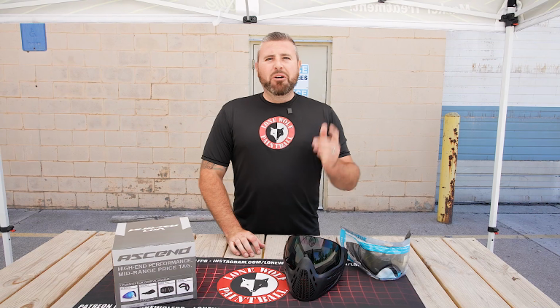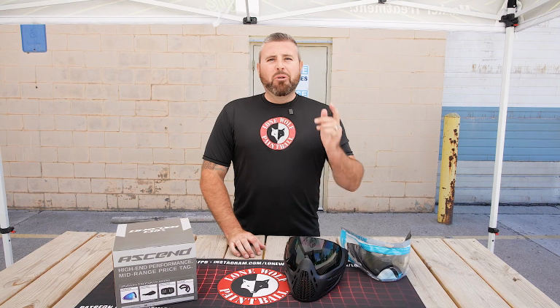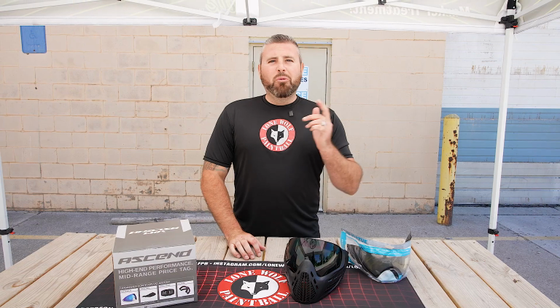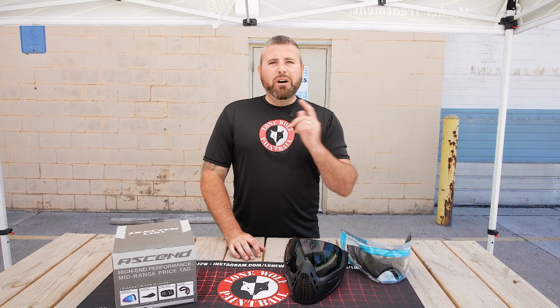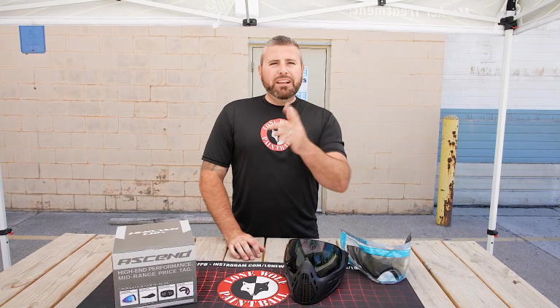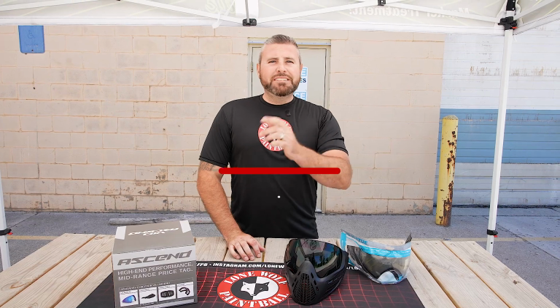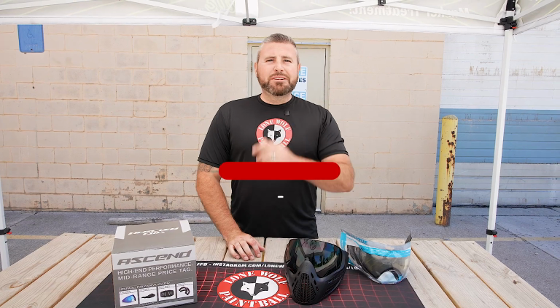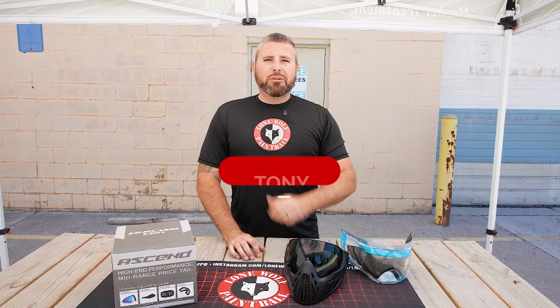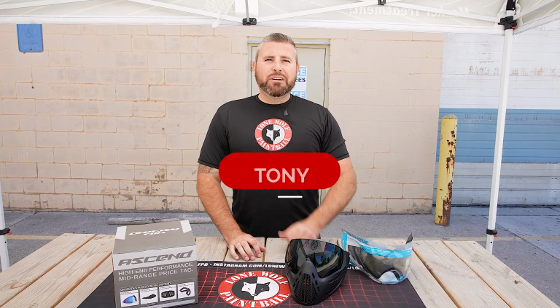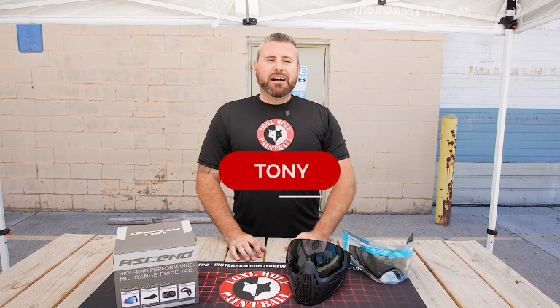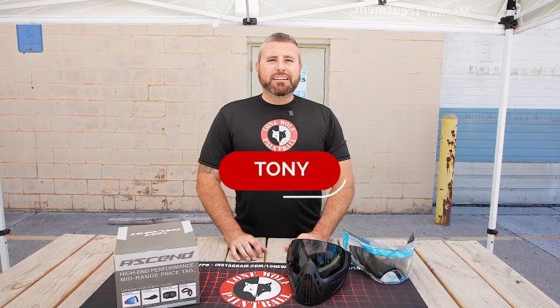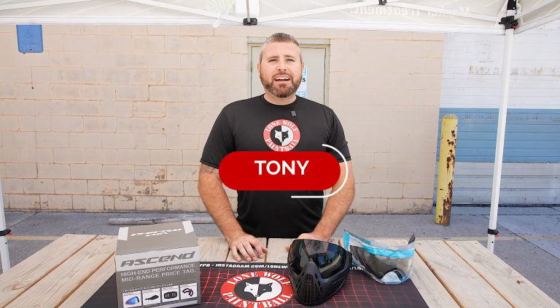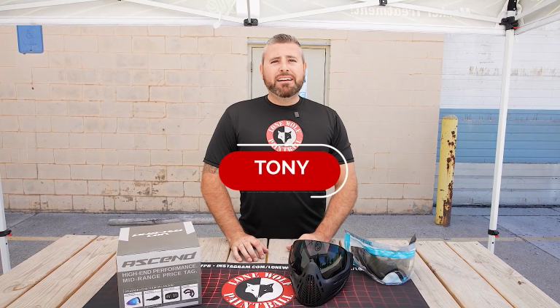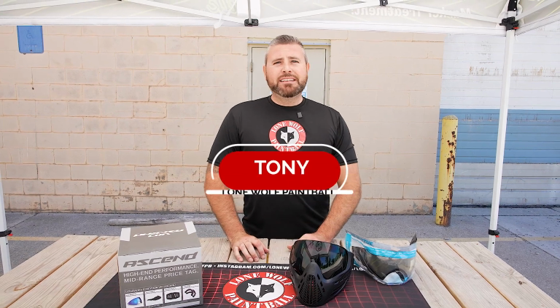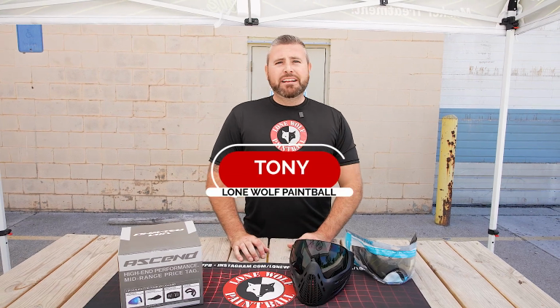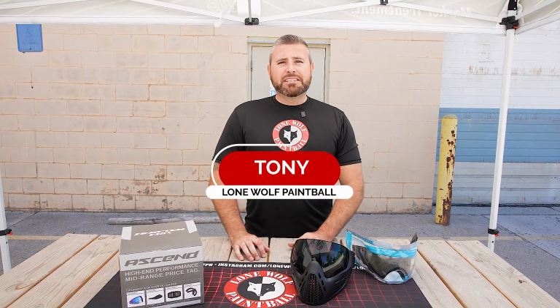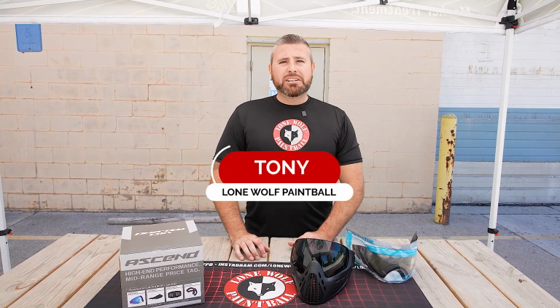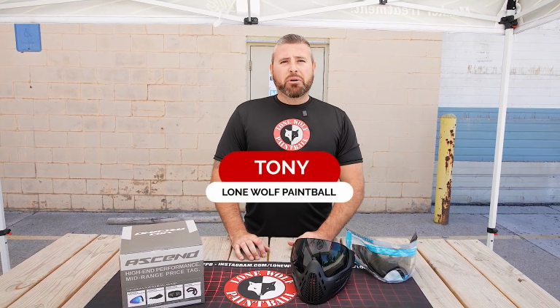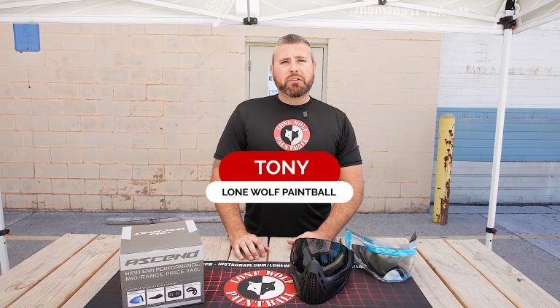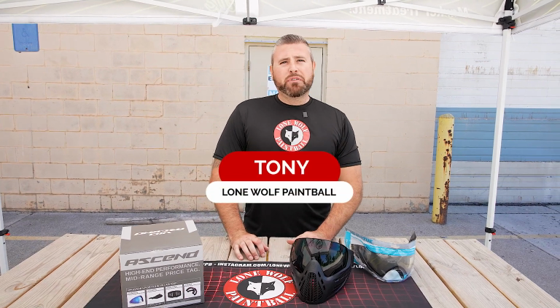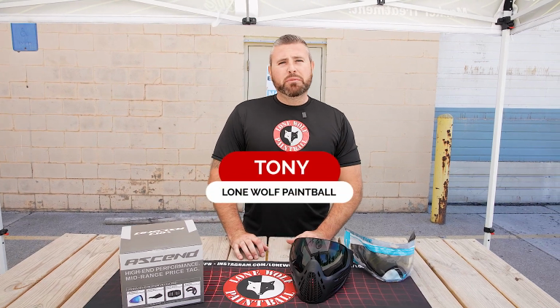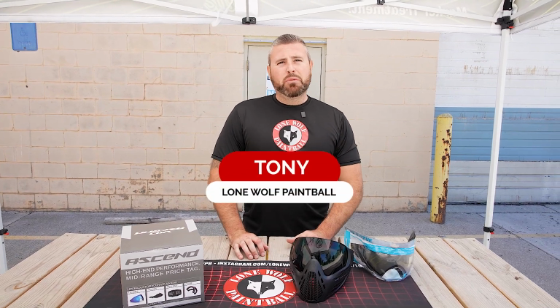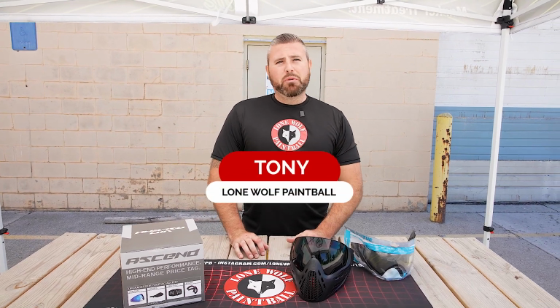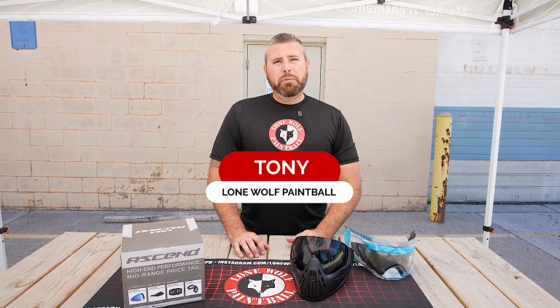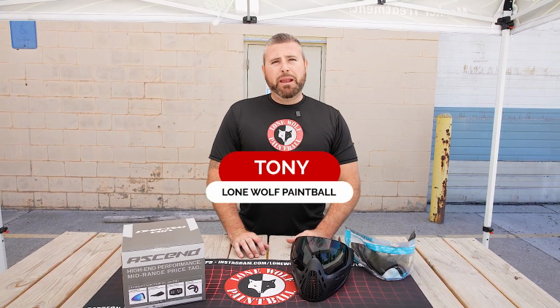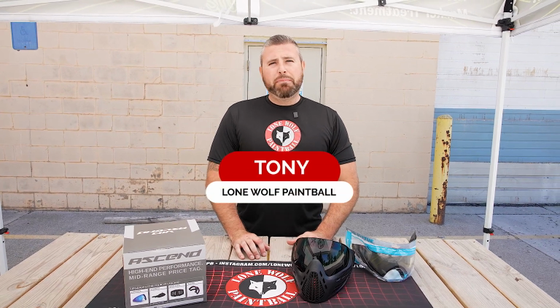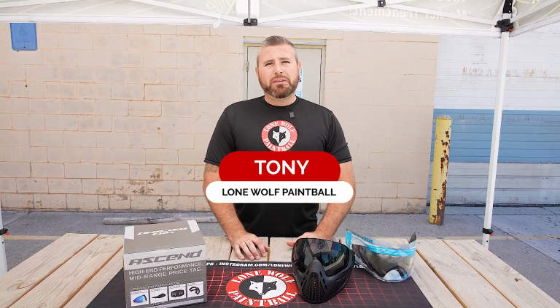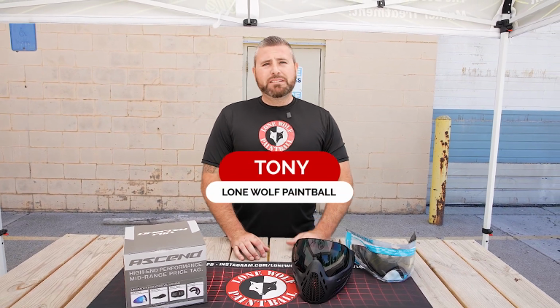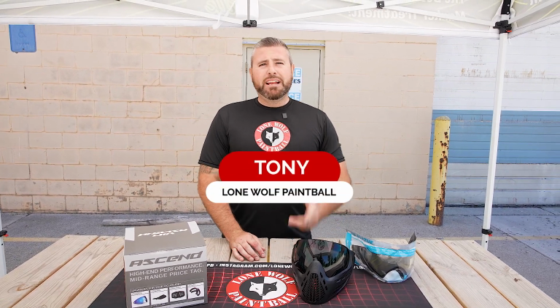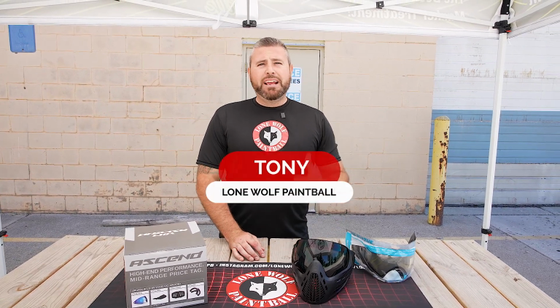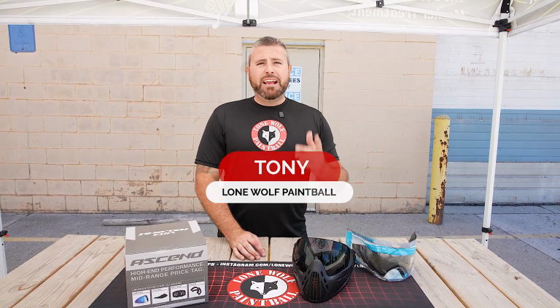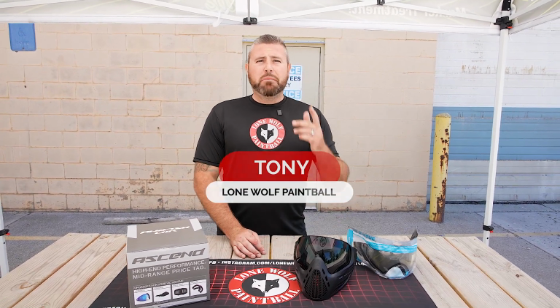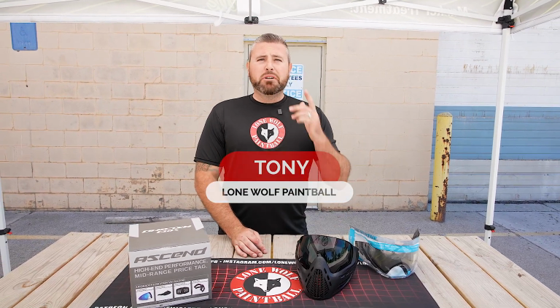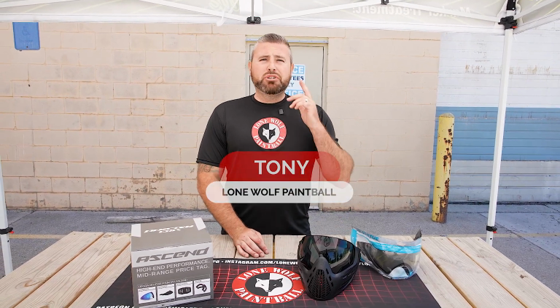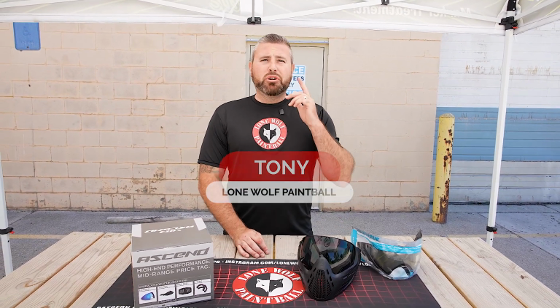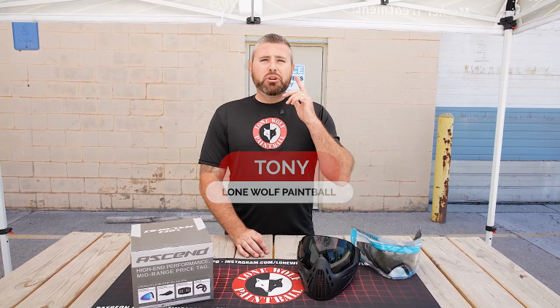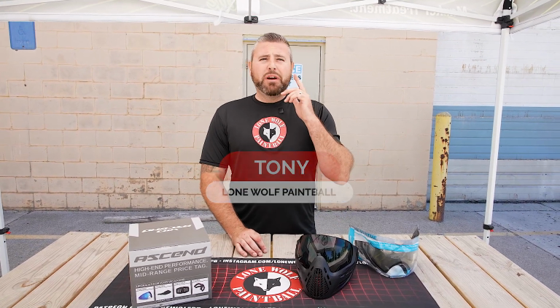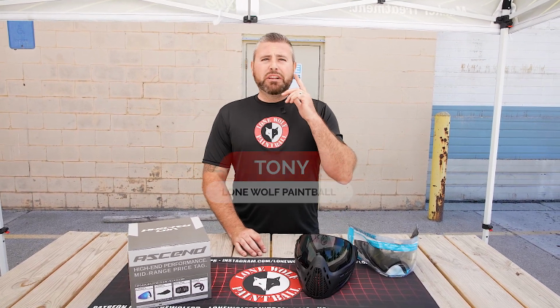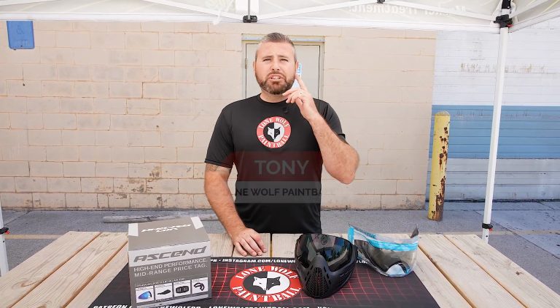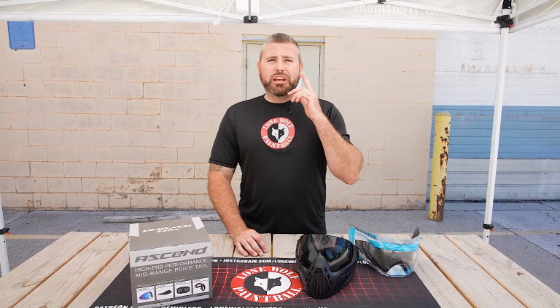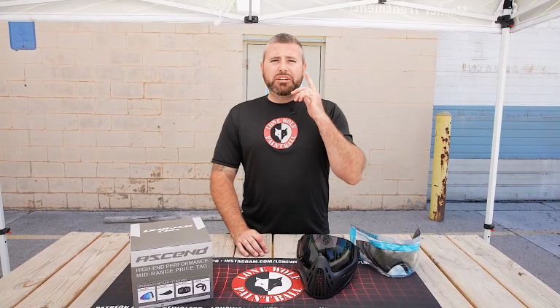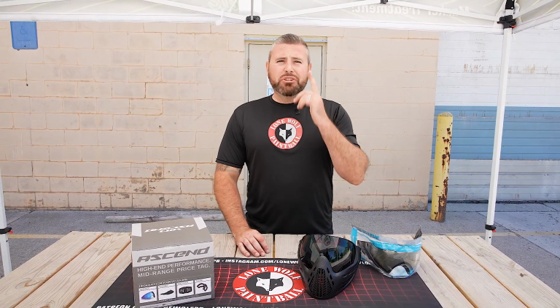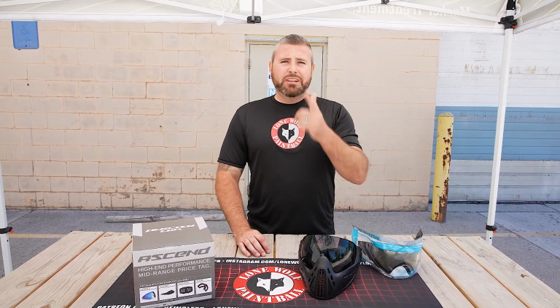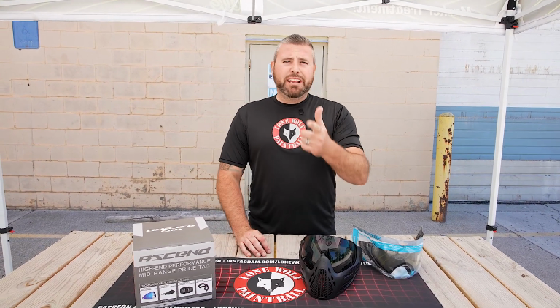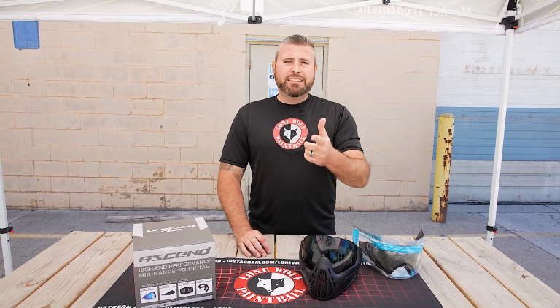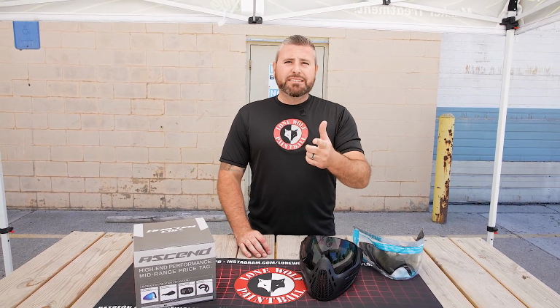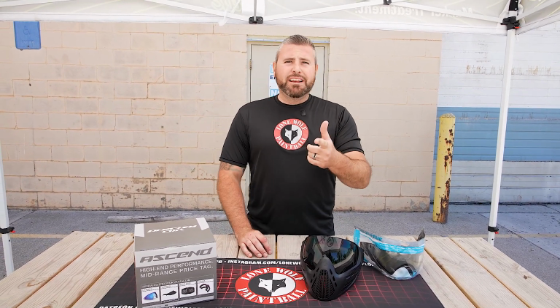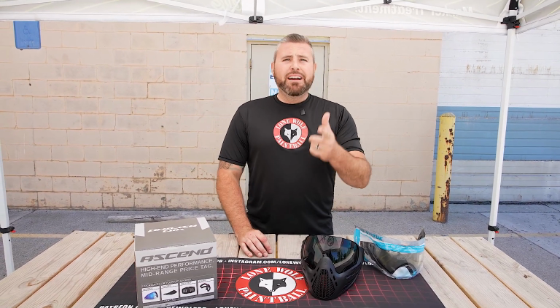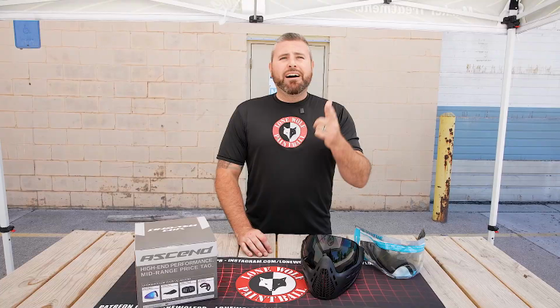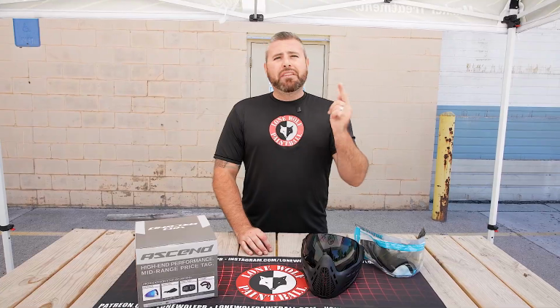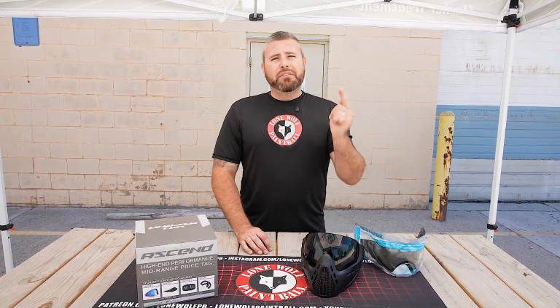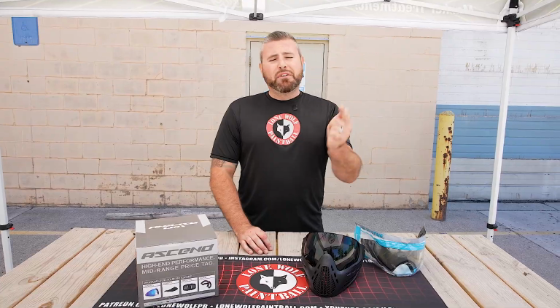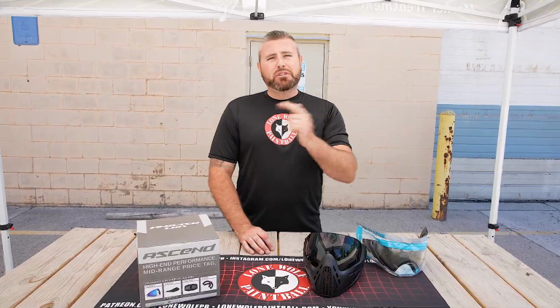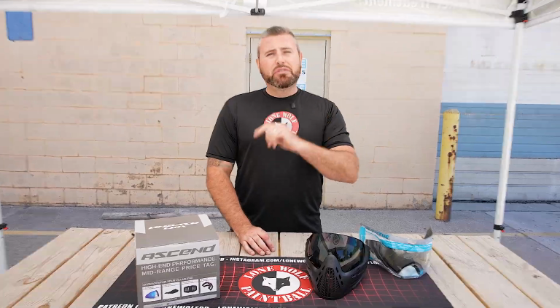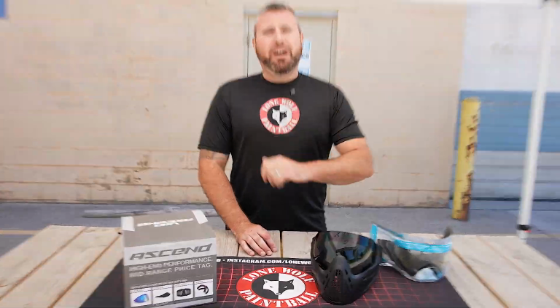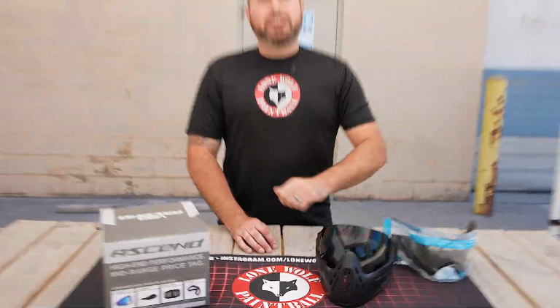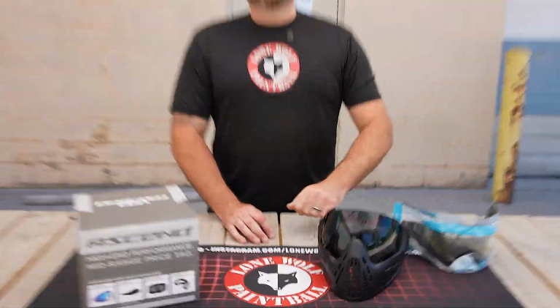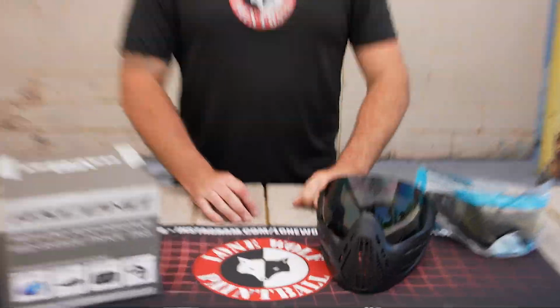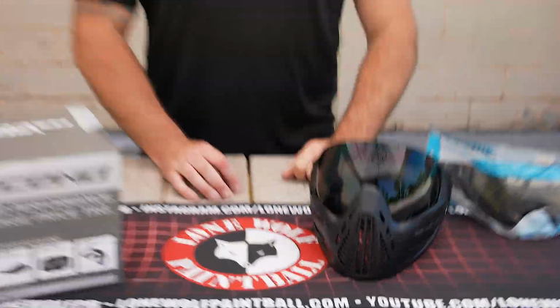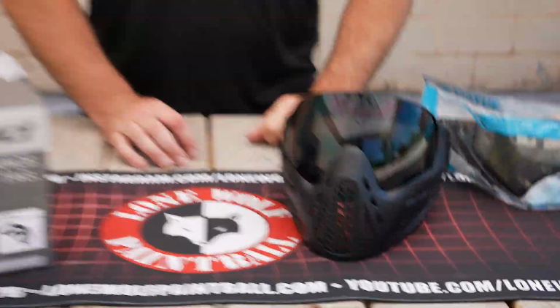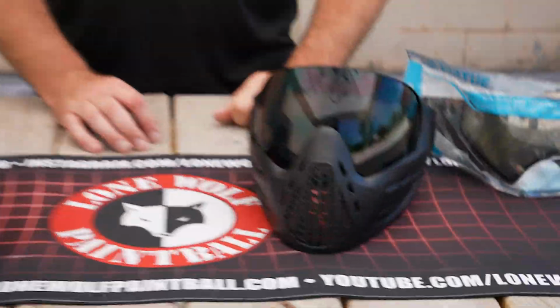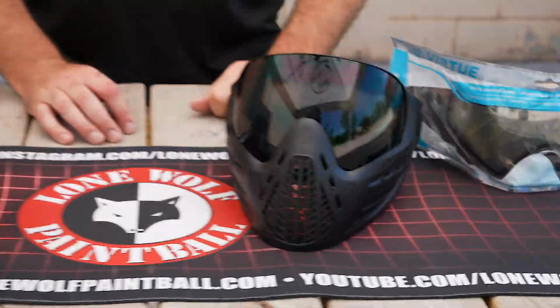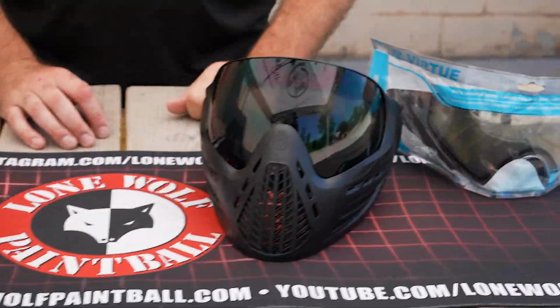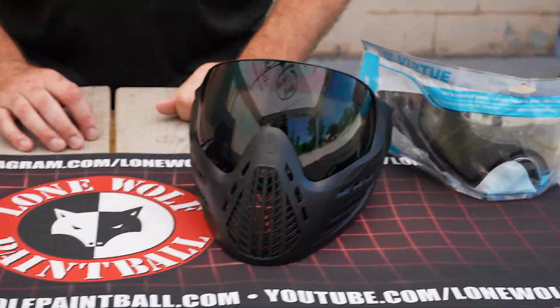What is going on guys, it is Tony from Lomo Paintball, and today I'm going to show you how to change your lens on the Virtue Vio Ascend Goggles.